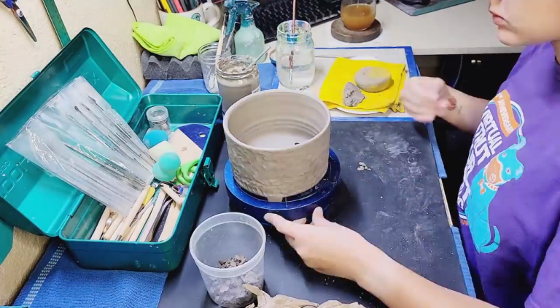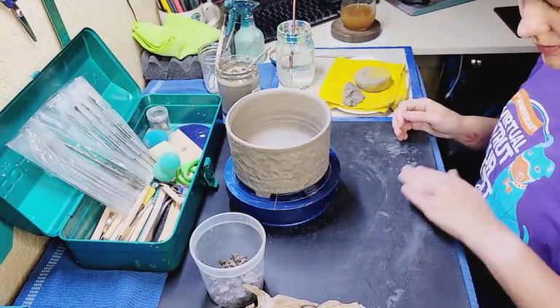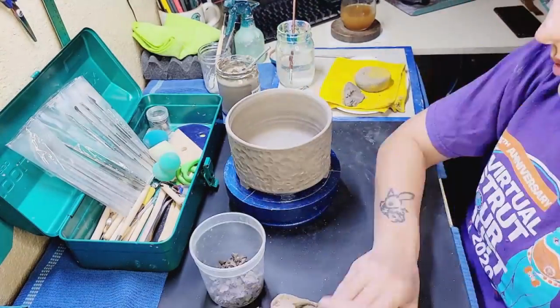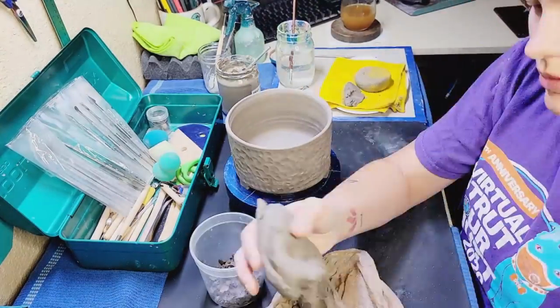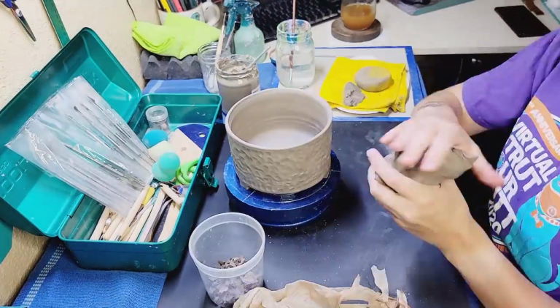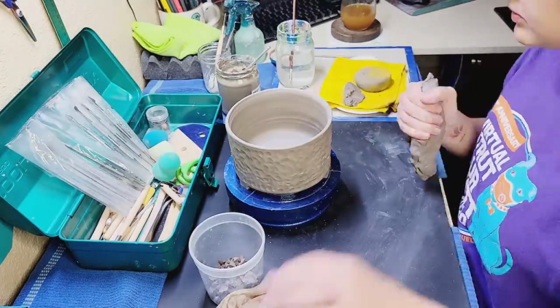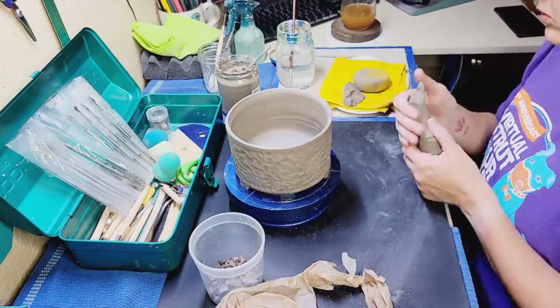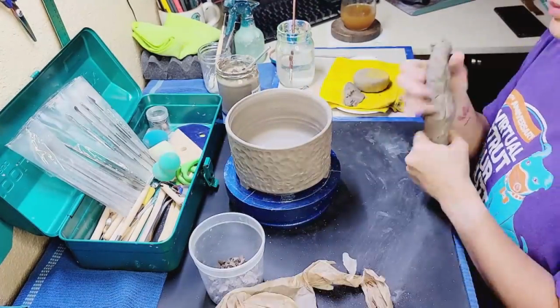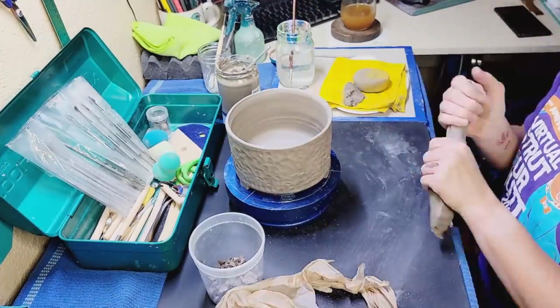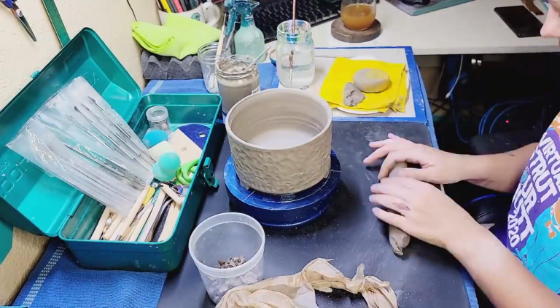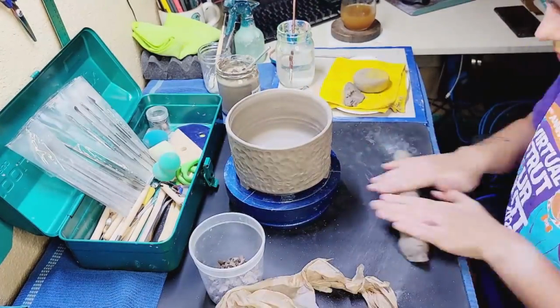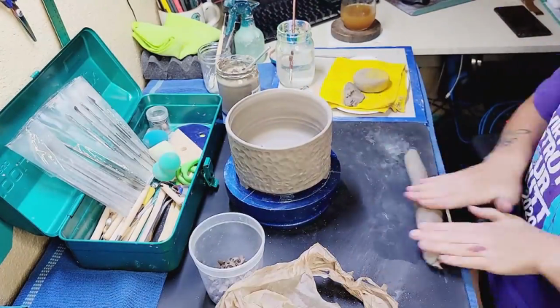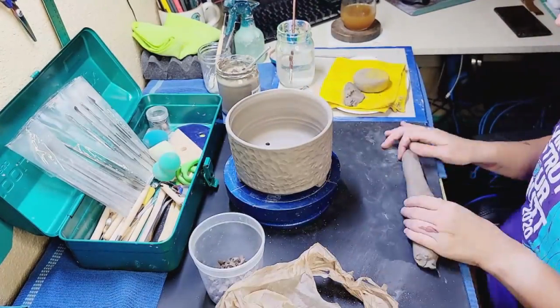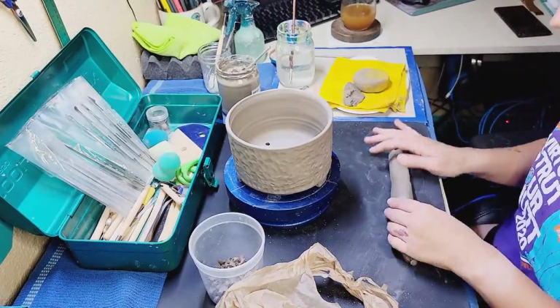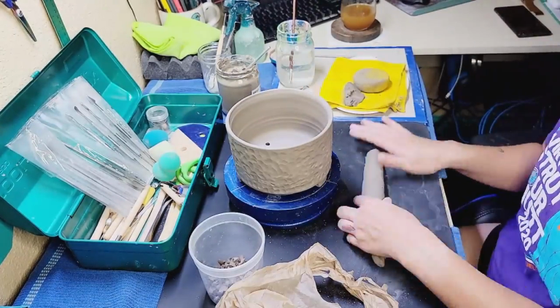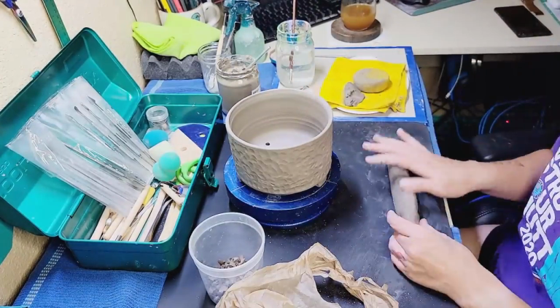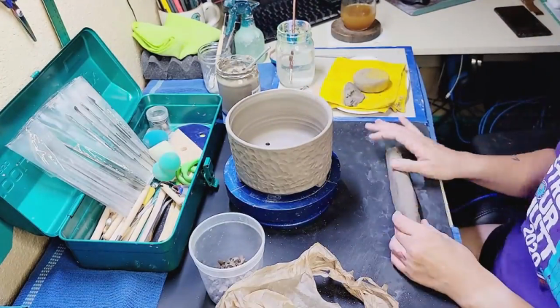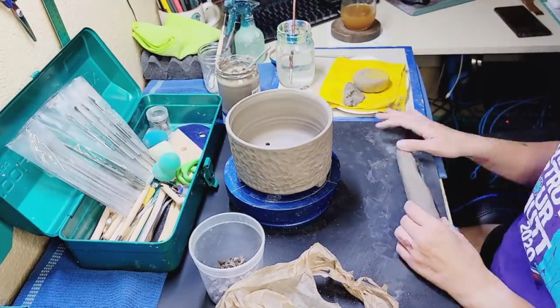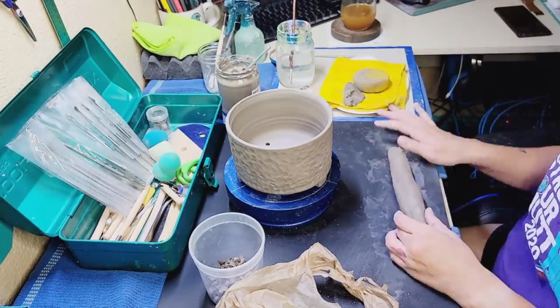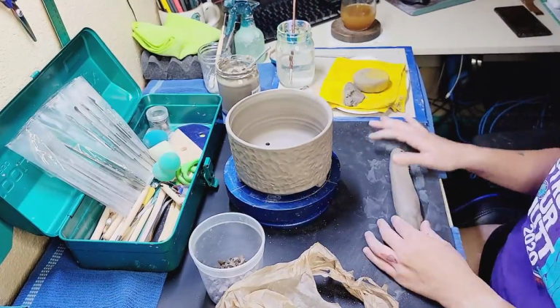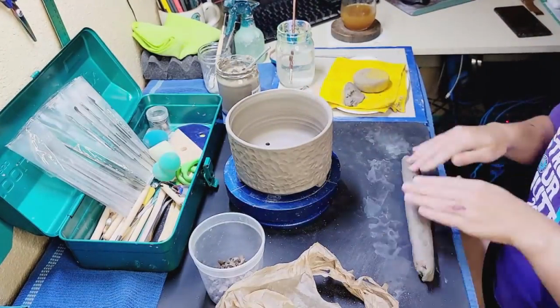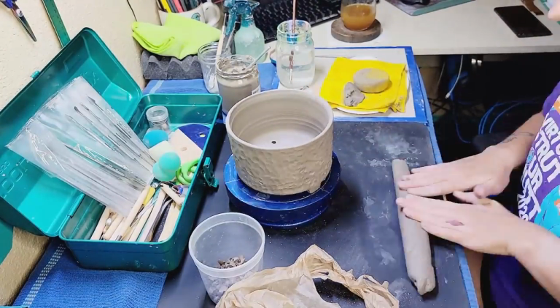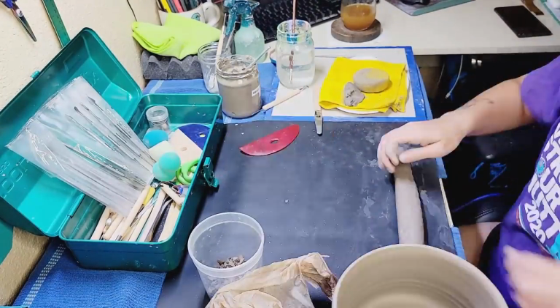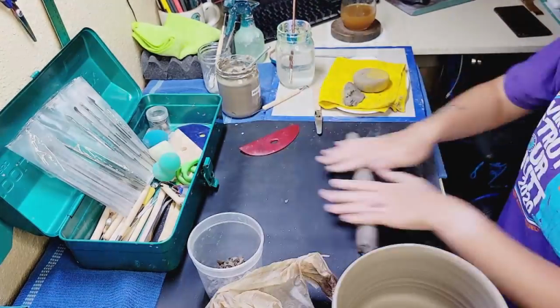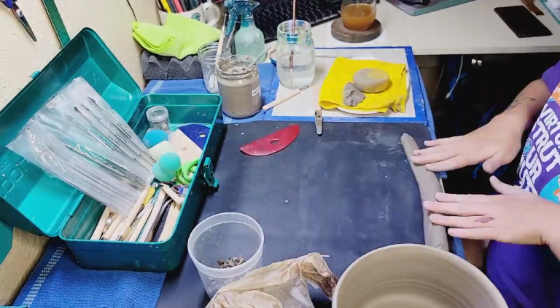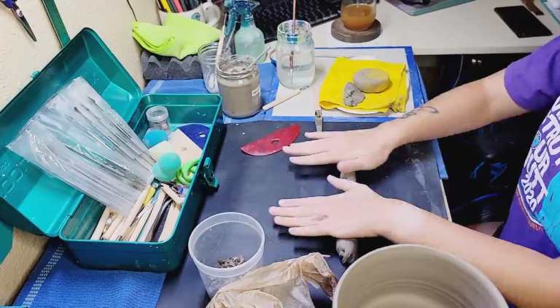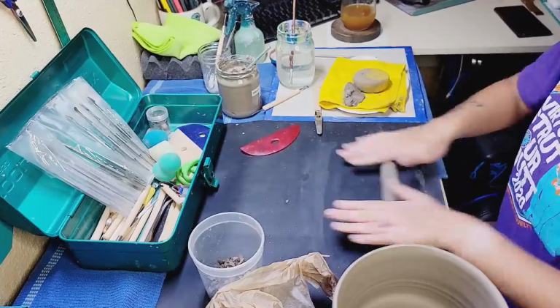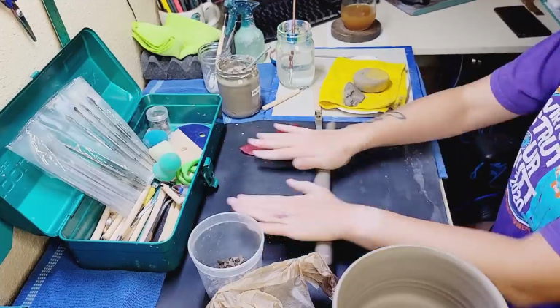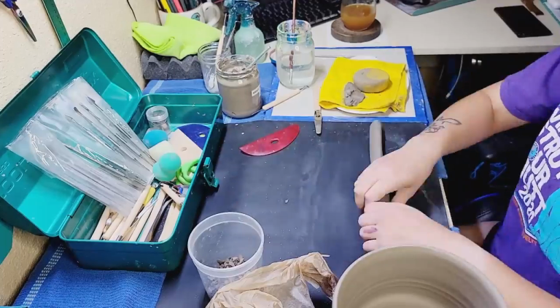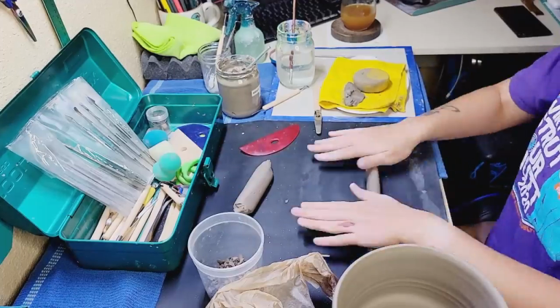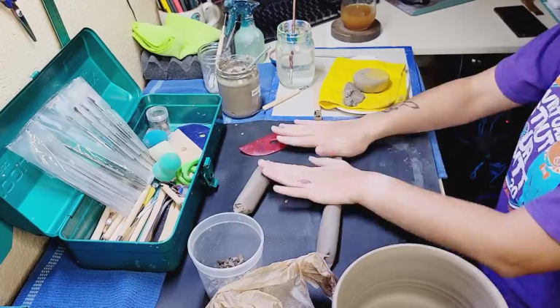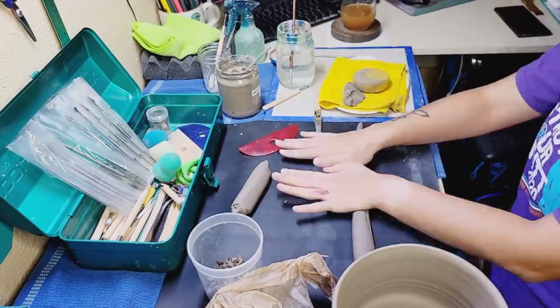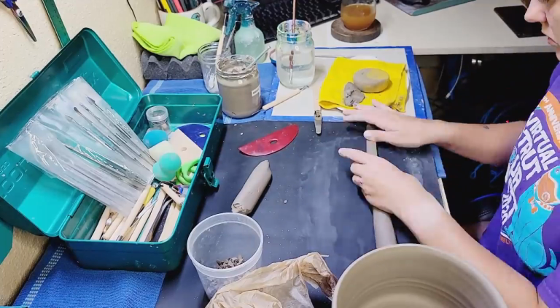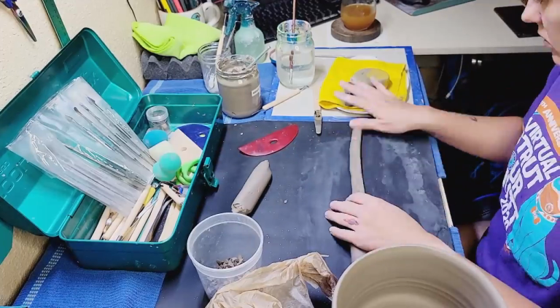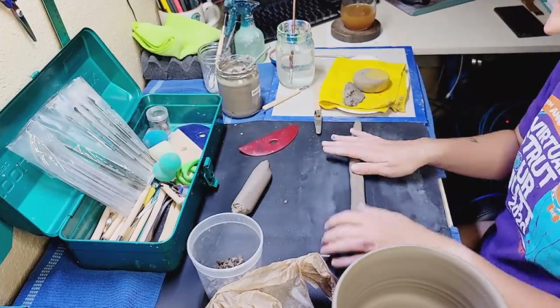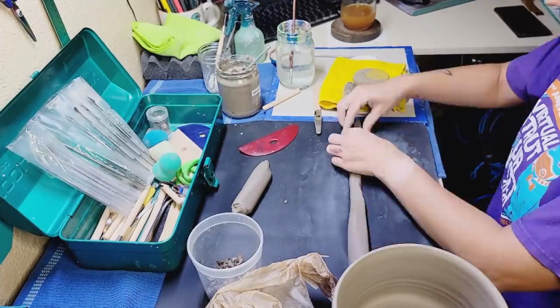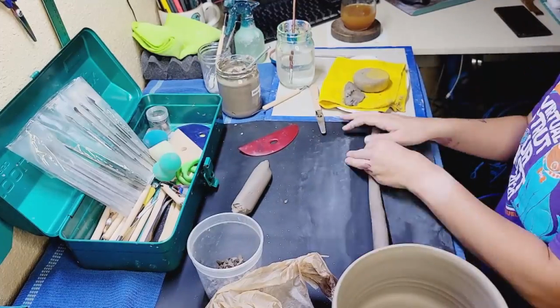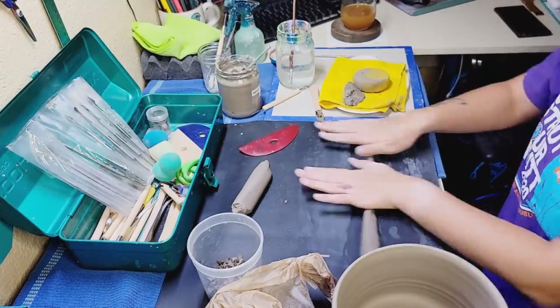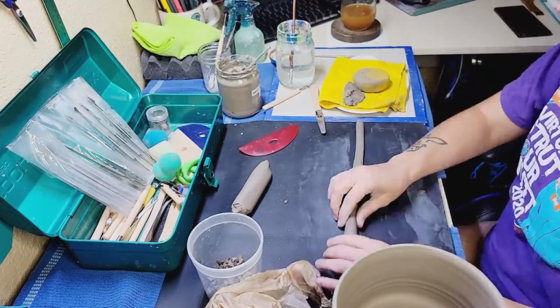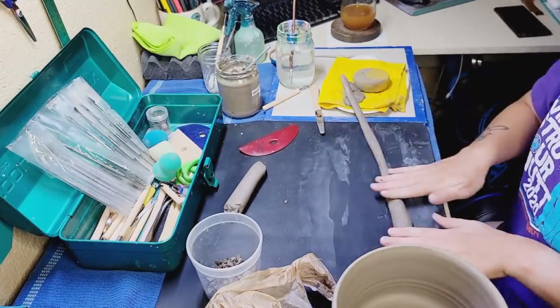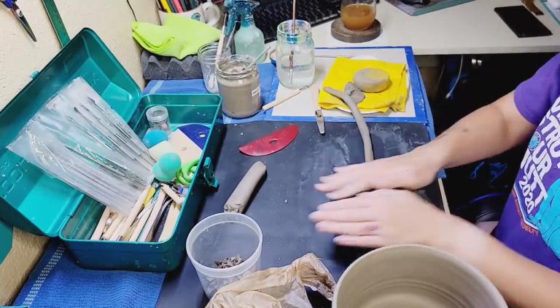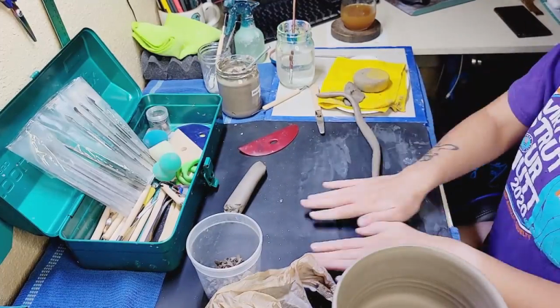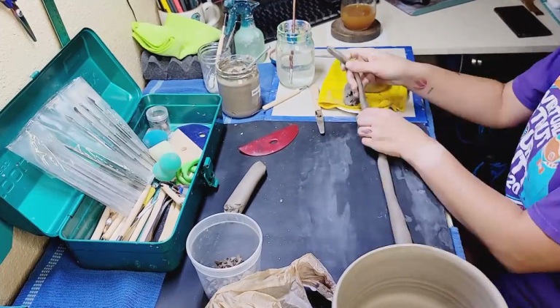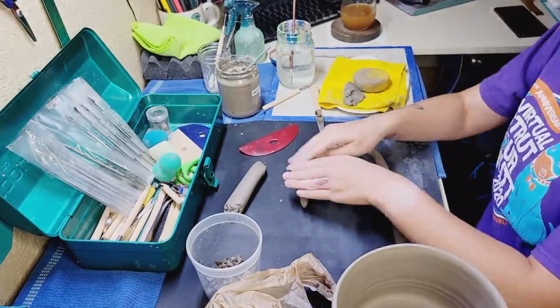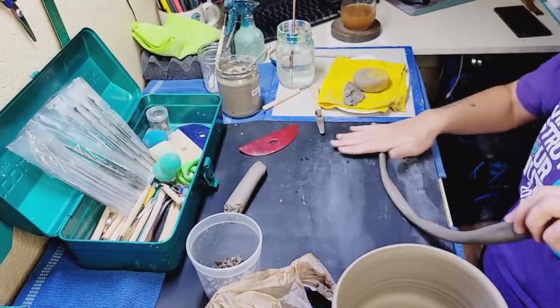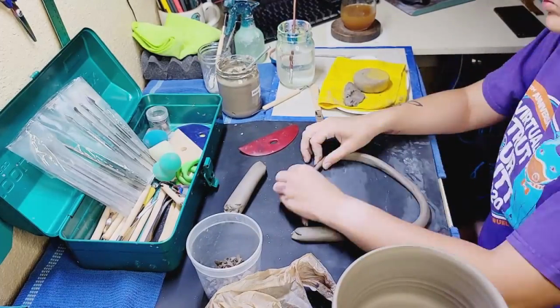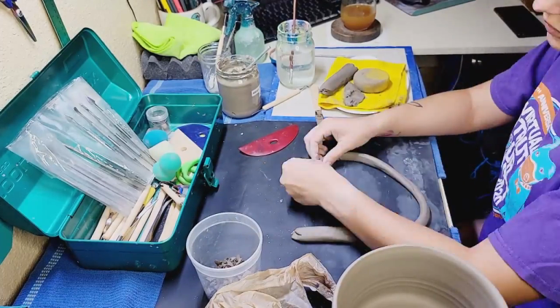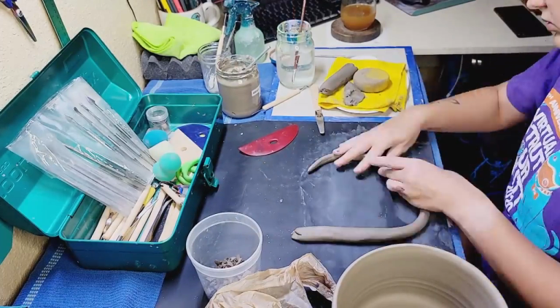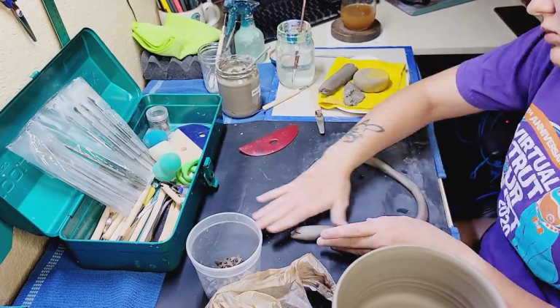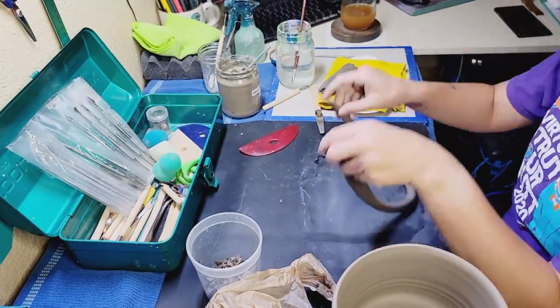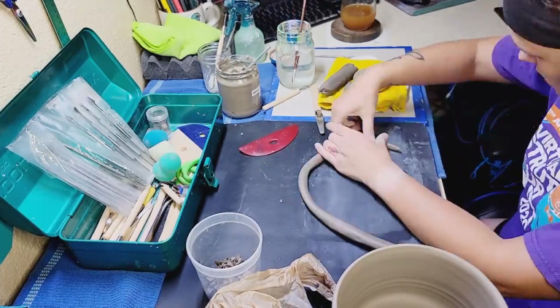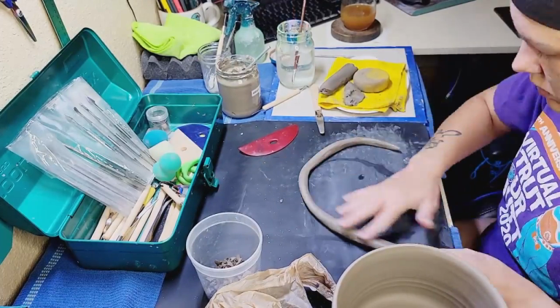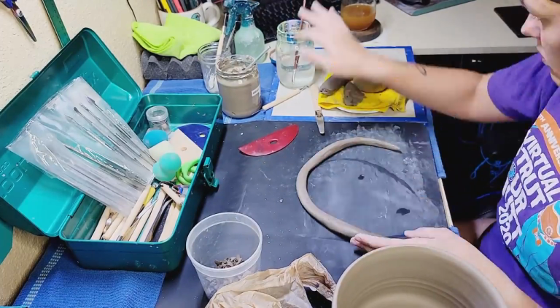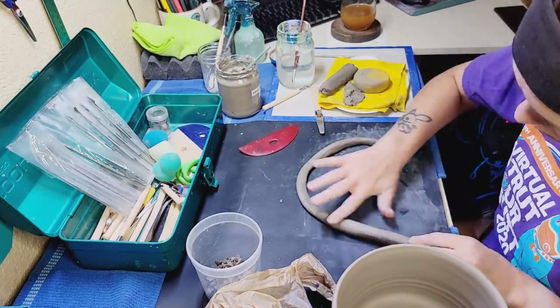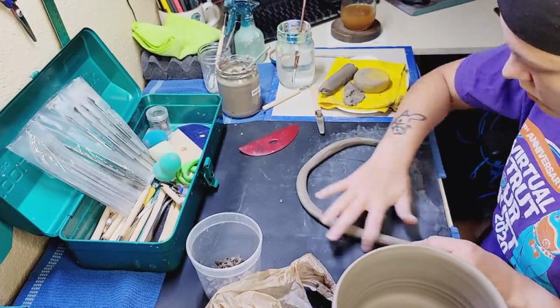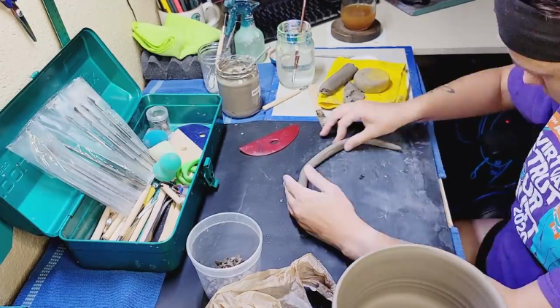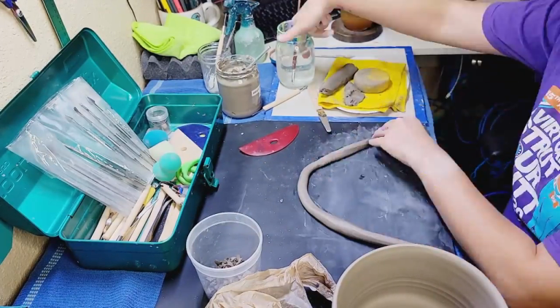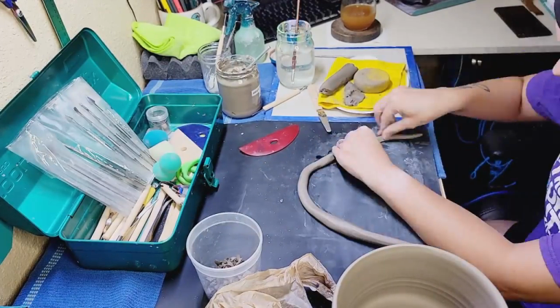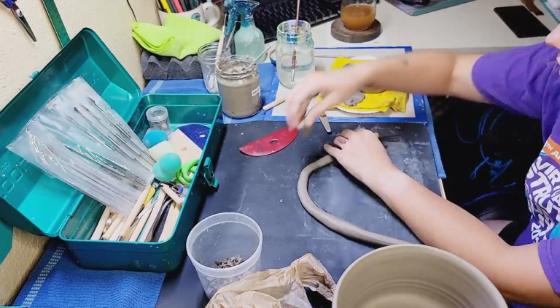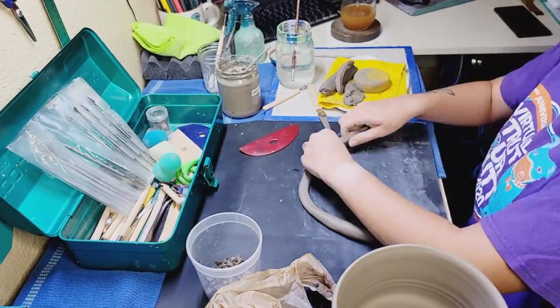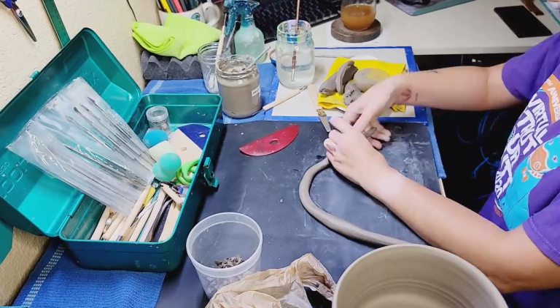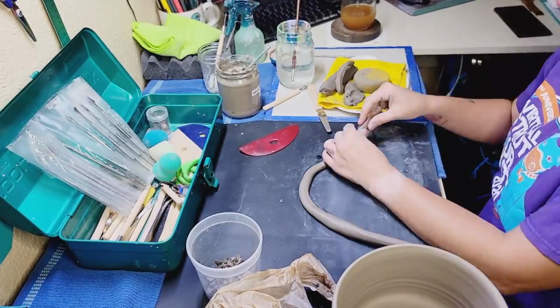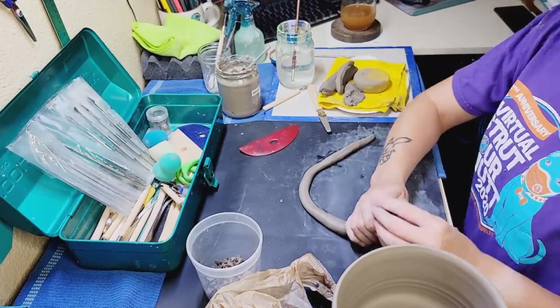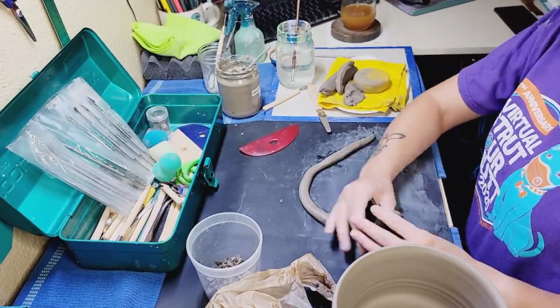Now I'm going to go ahead and sponge down to smooth off the rough edges and then I'm going to get started on making the dragon itself.